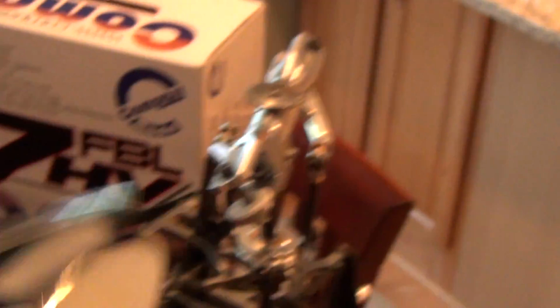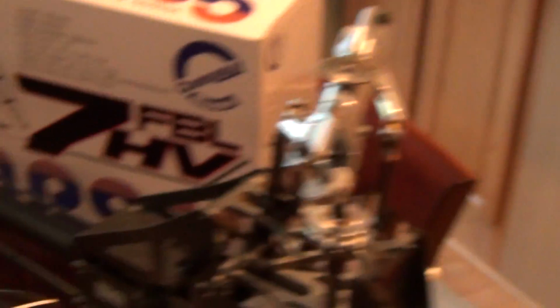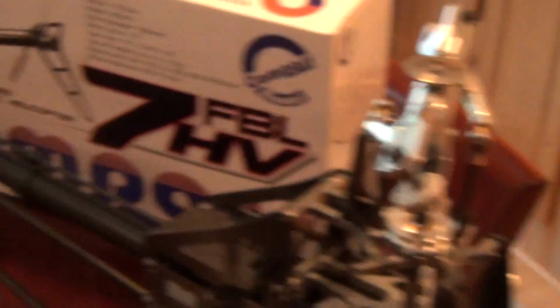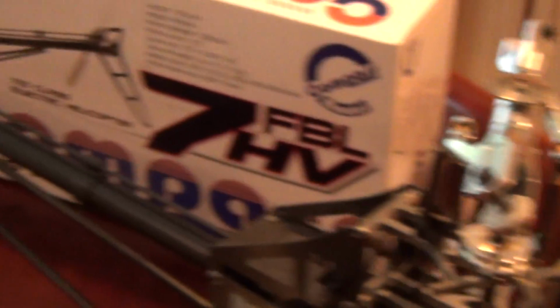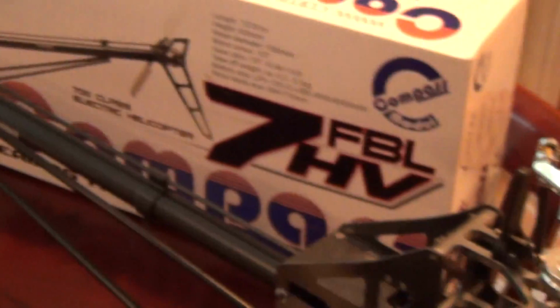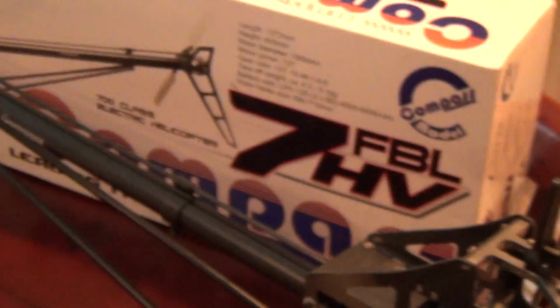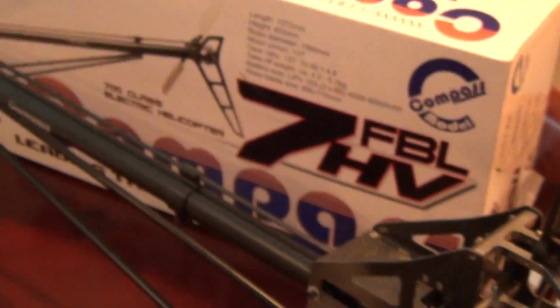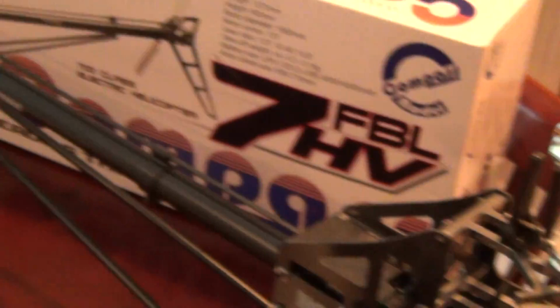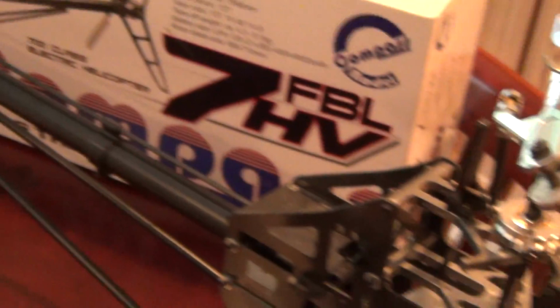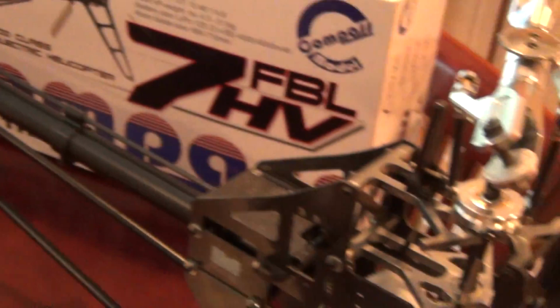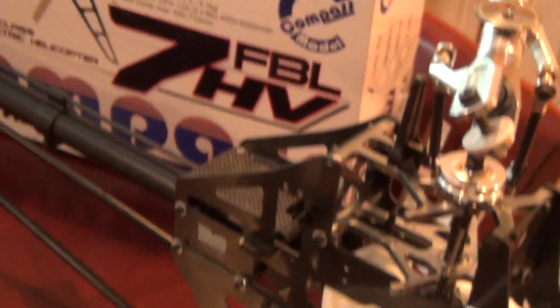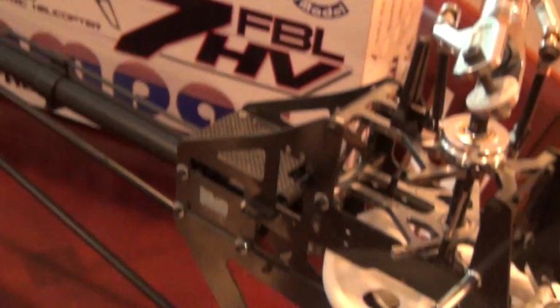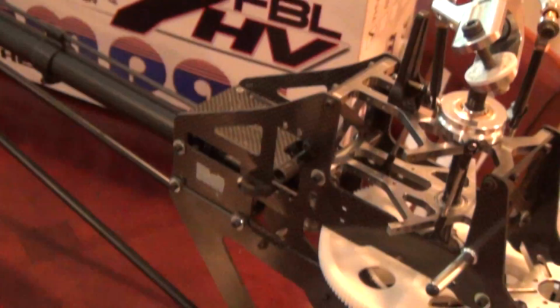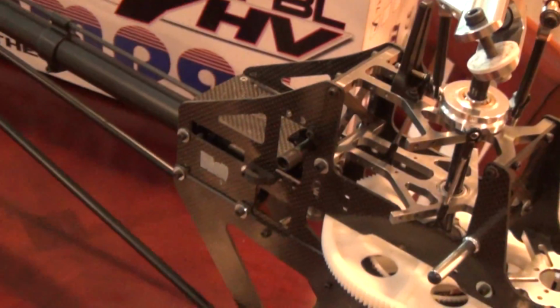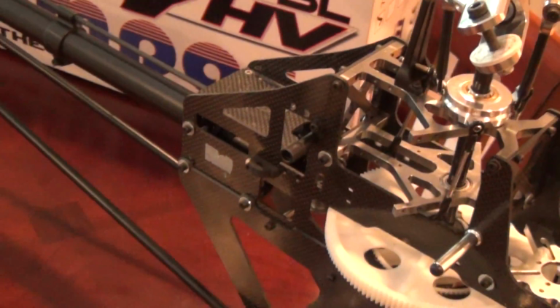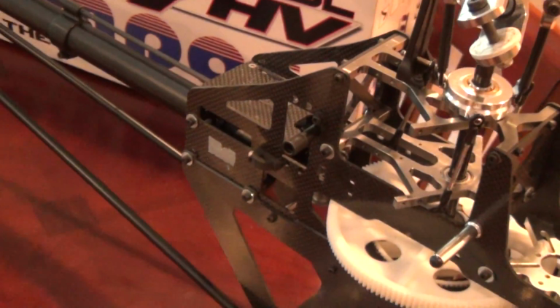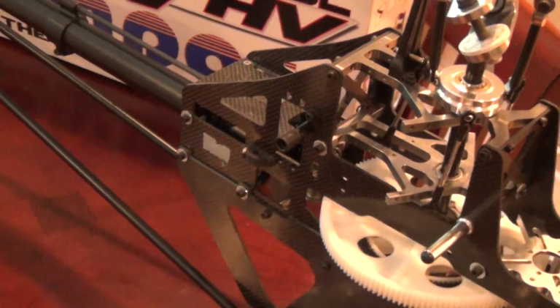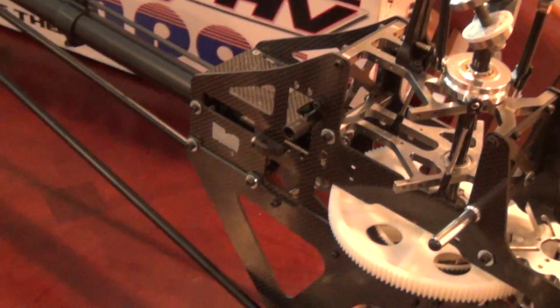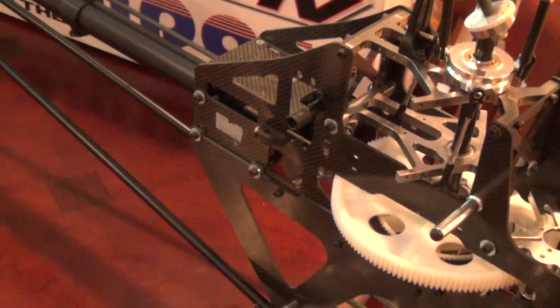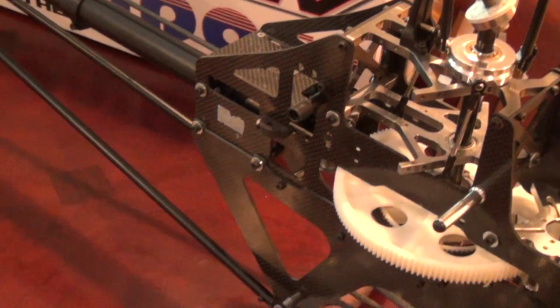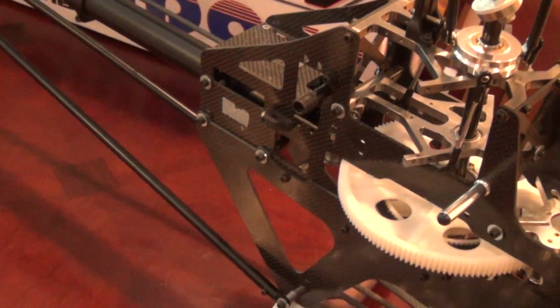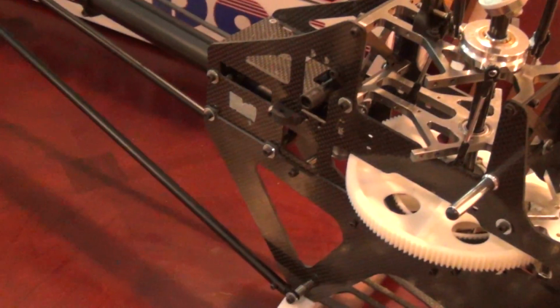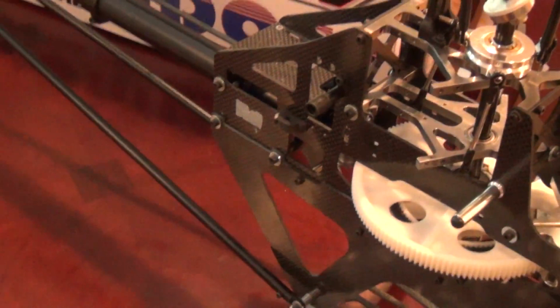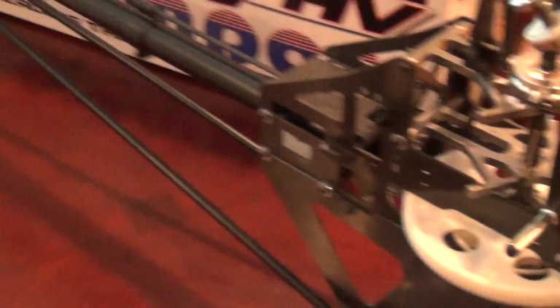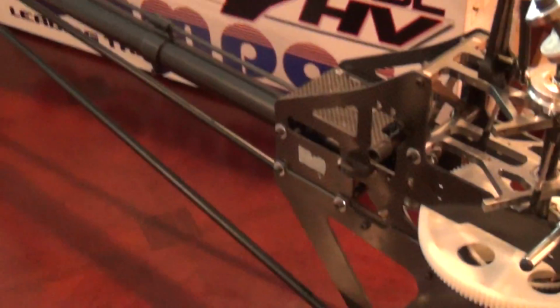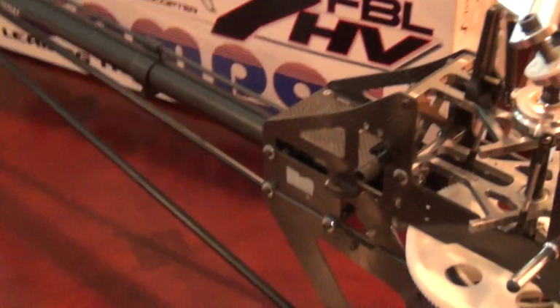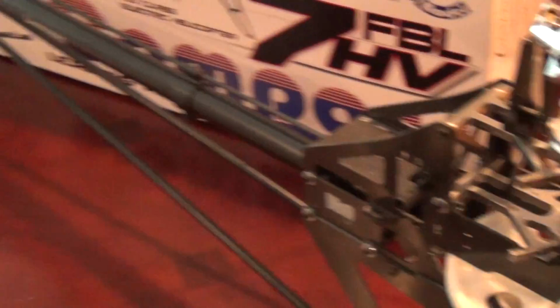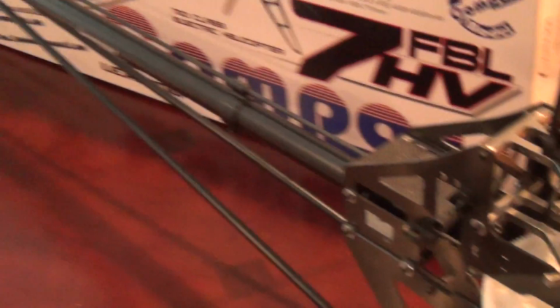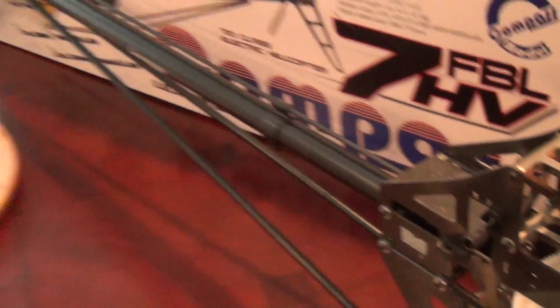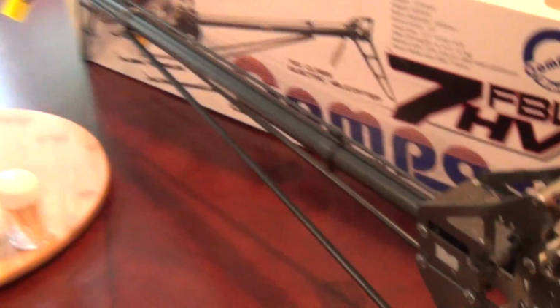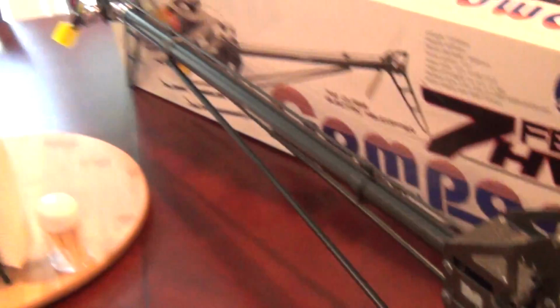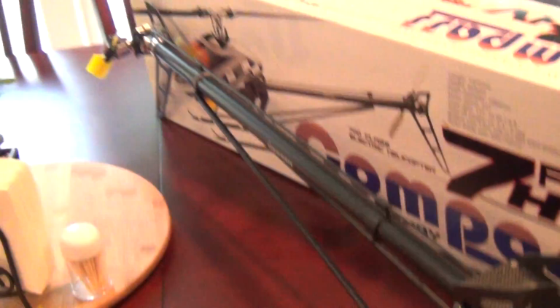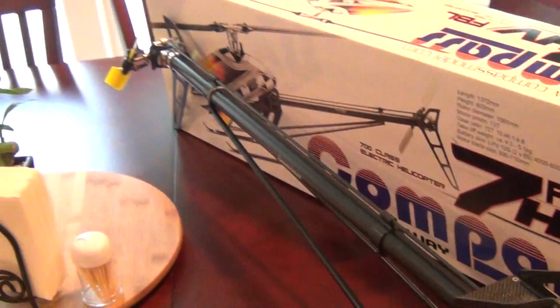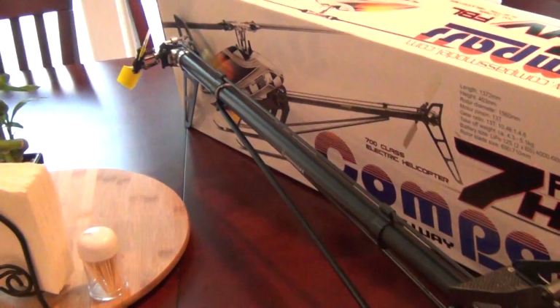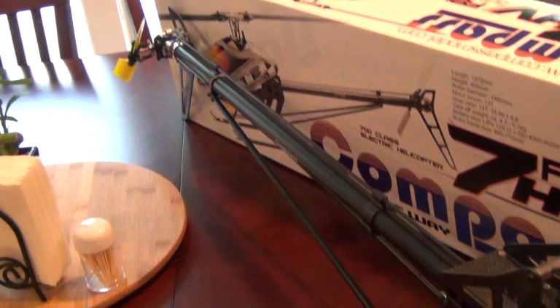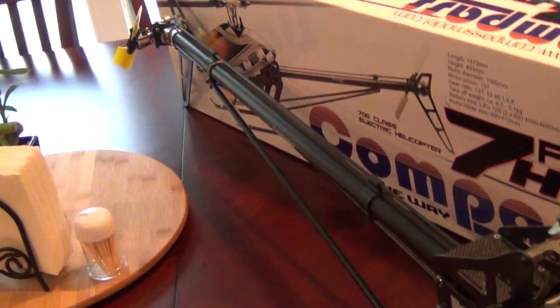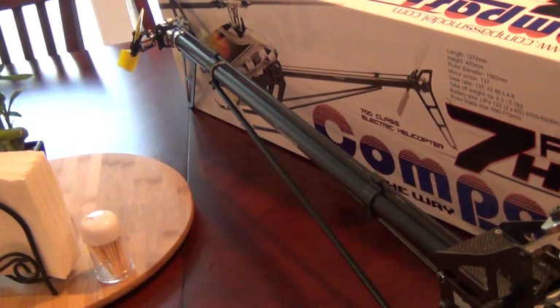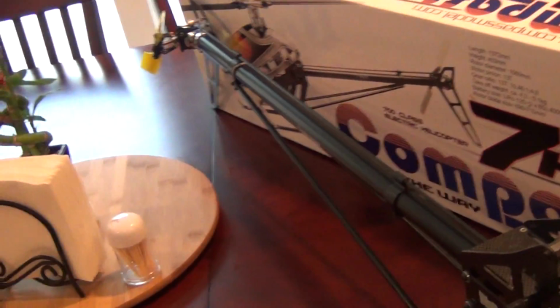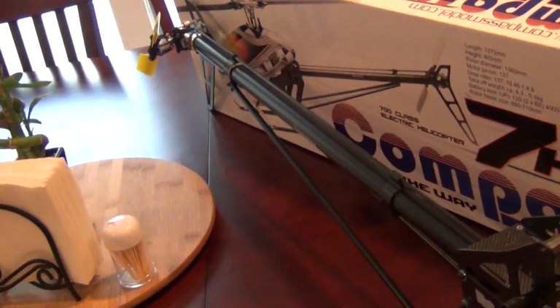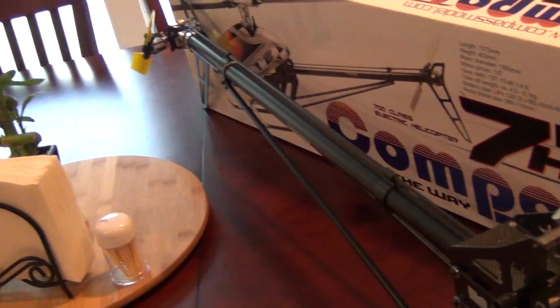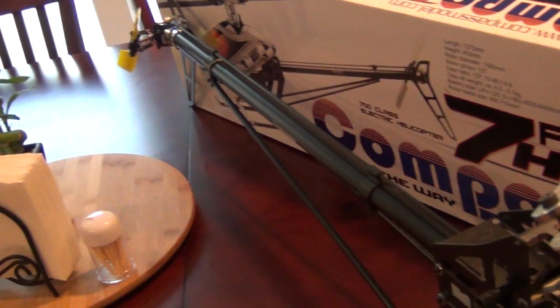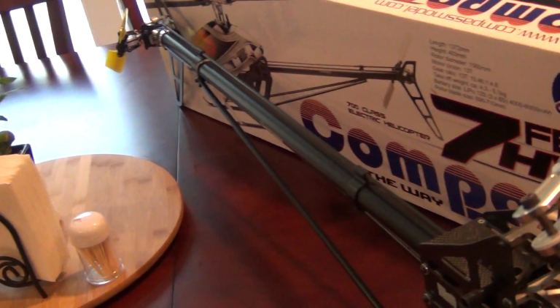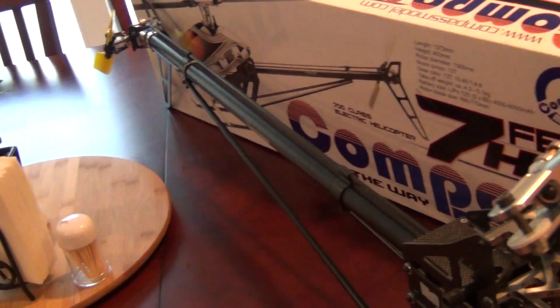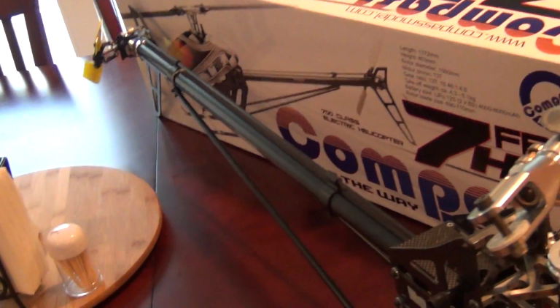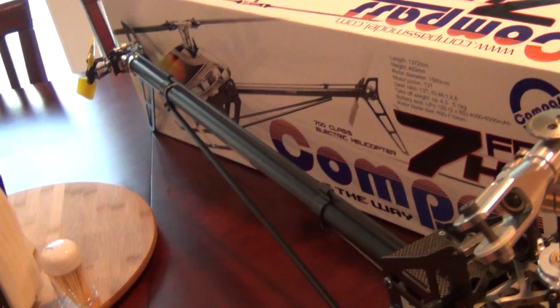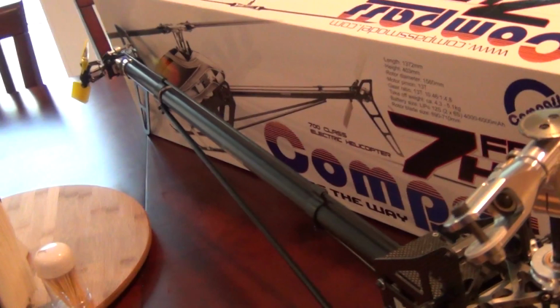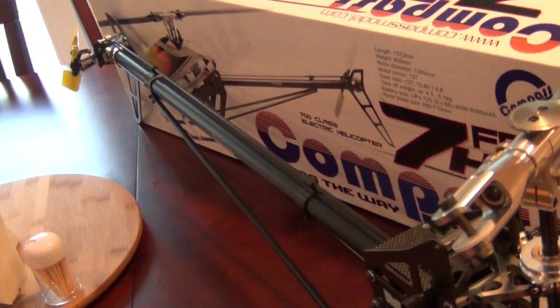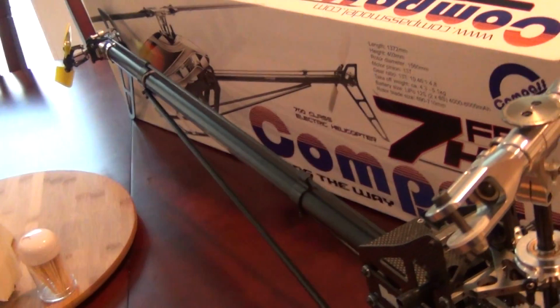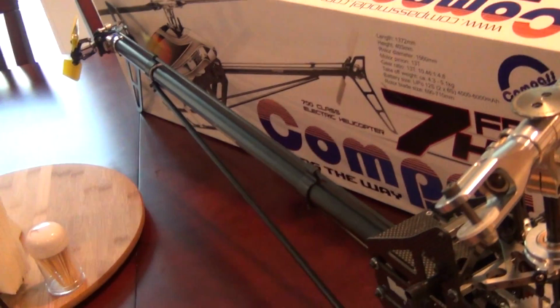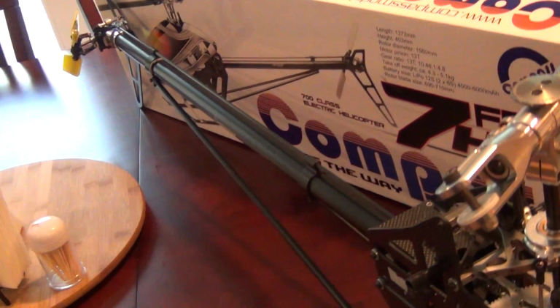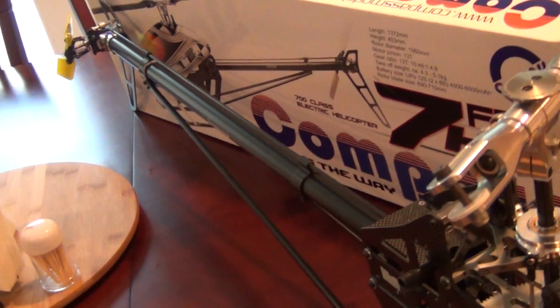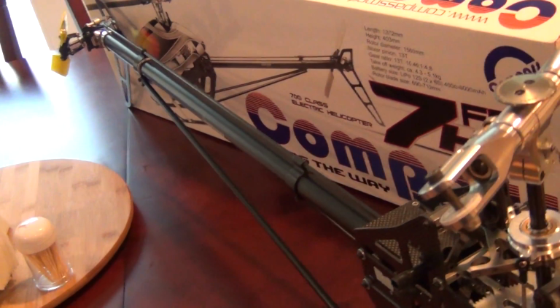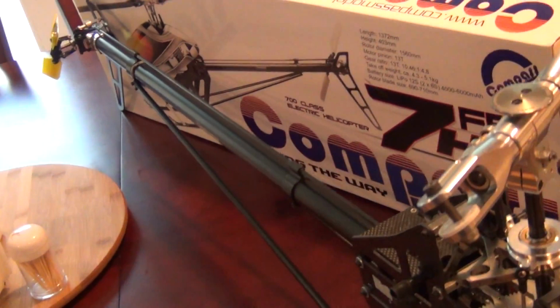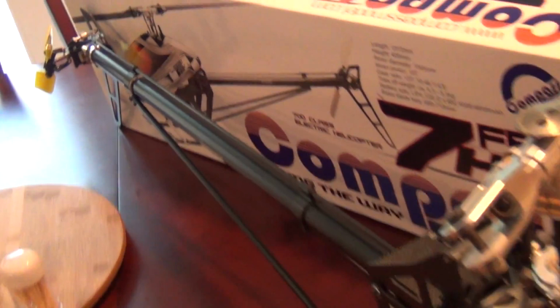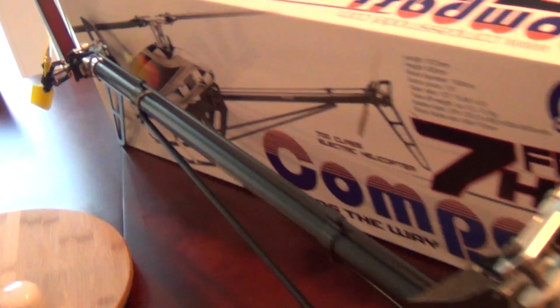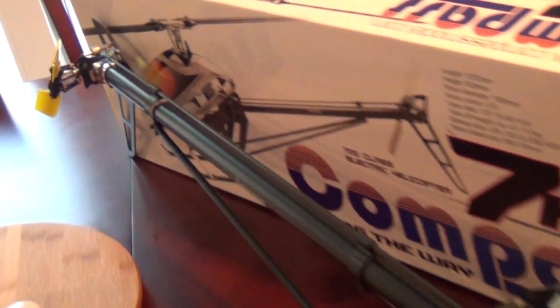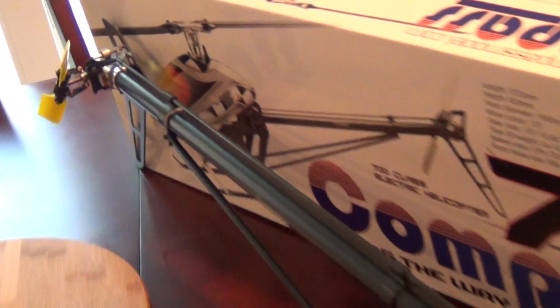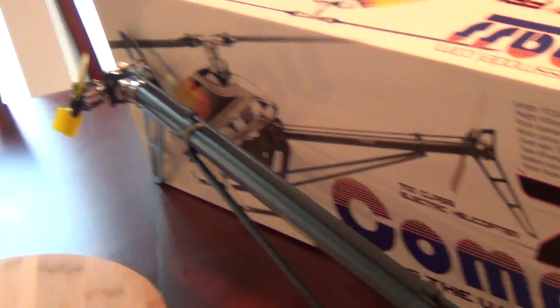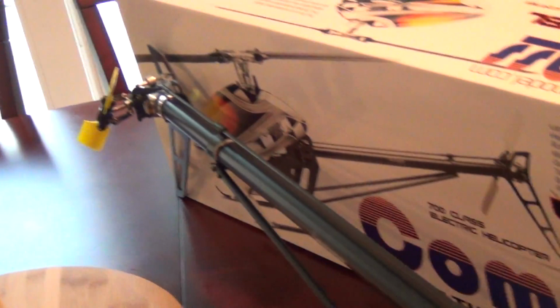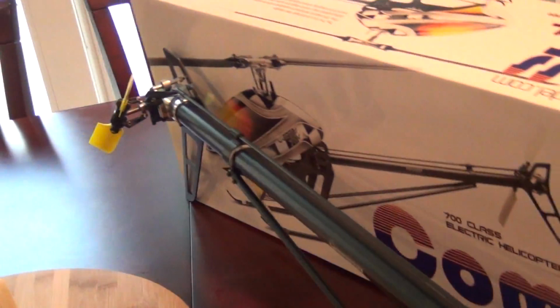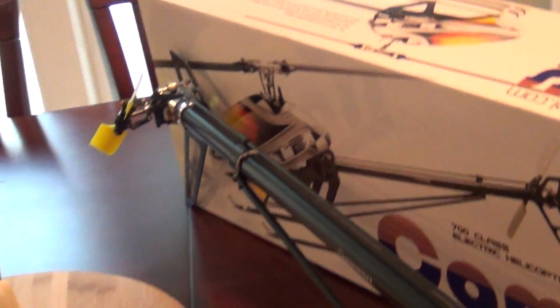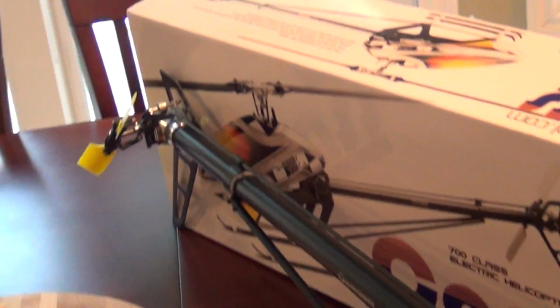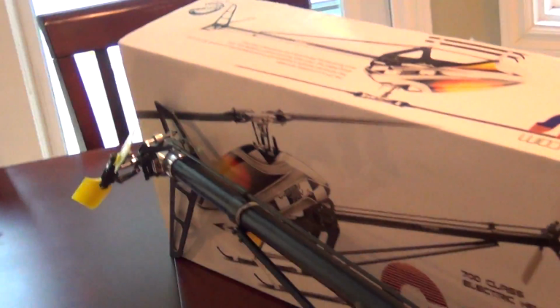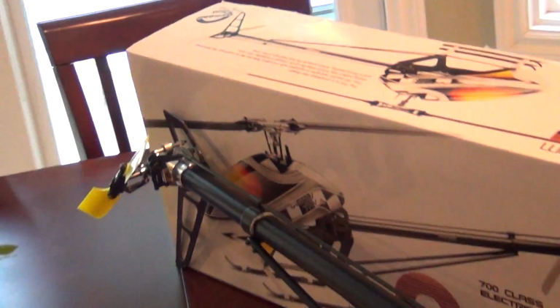It has been crashed. It has been fixed. I'm pretty sure most helis live a life like that.